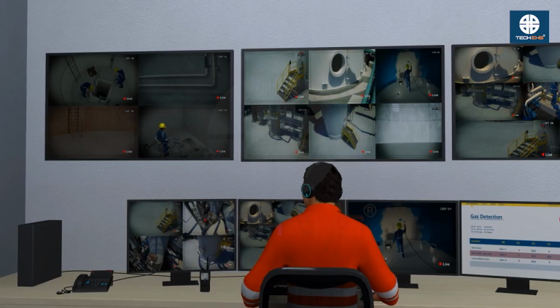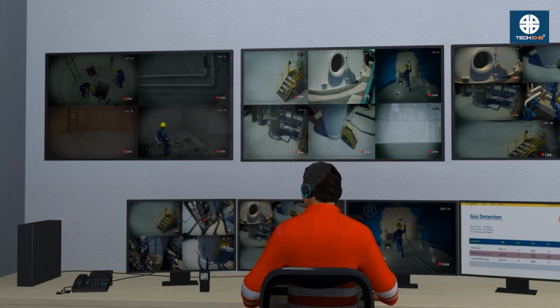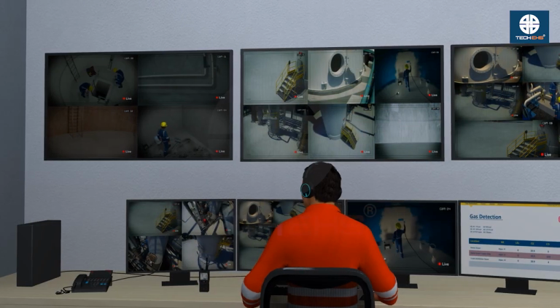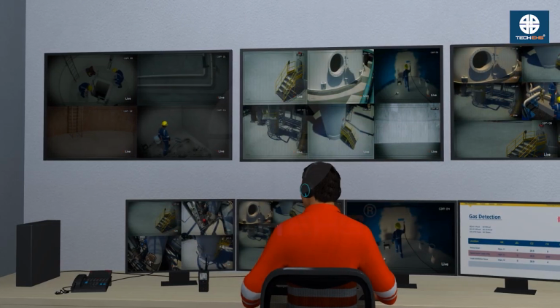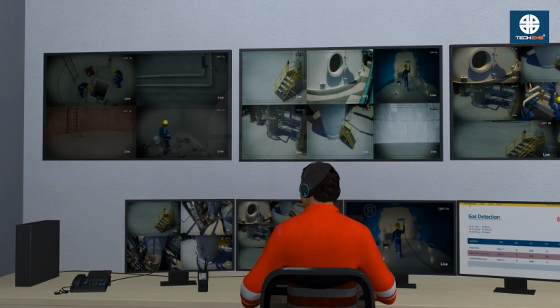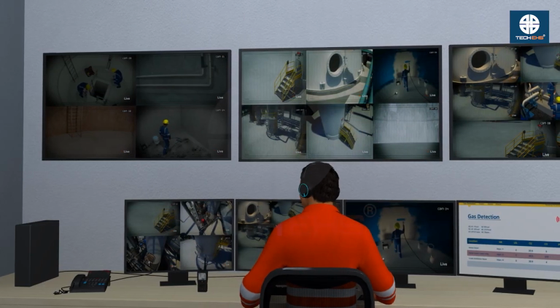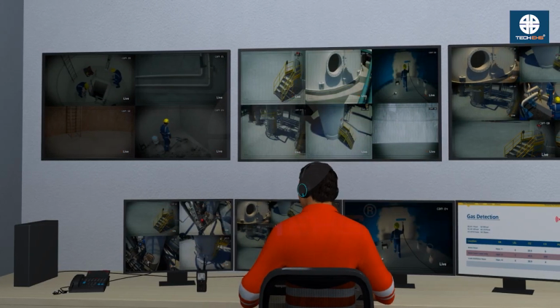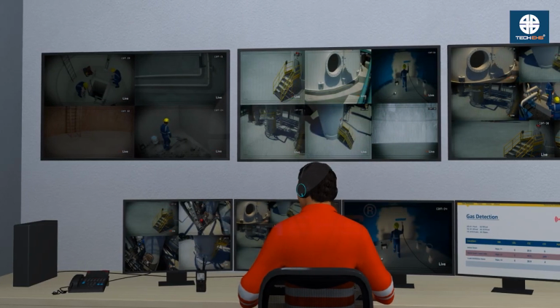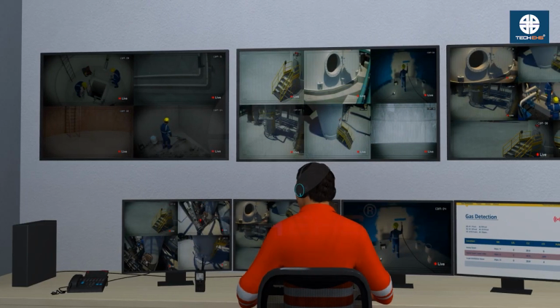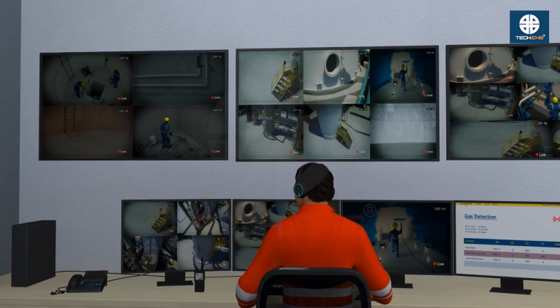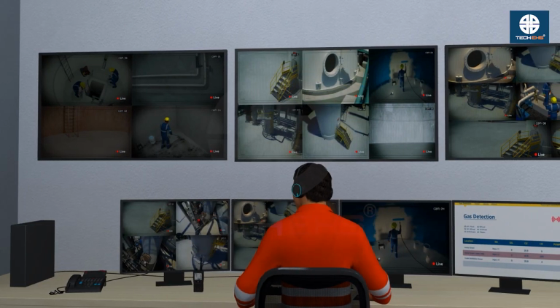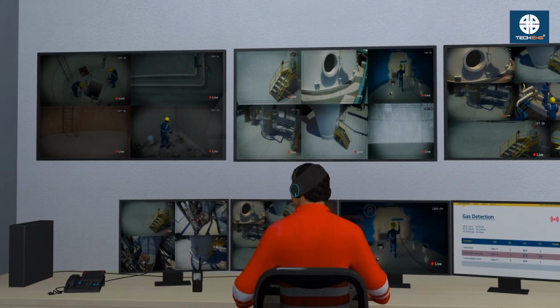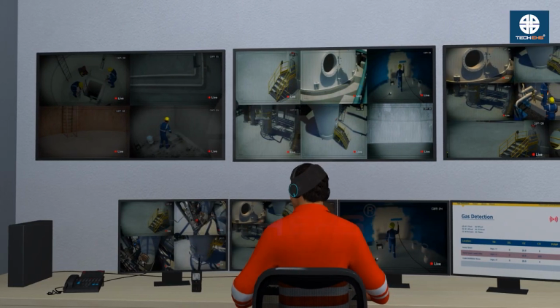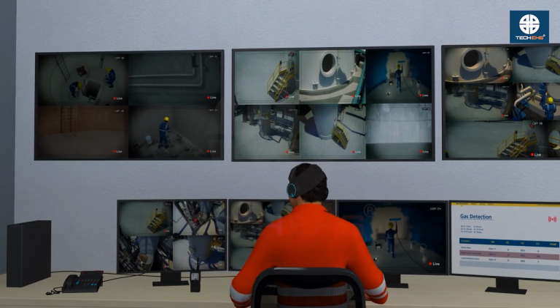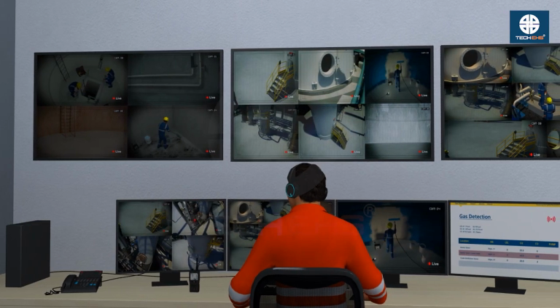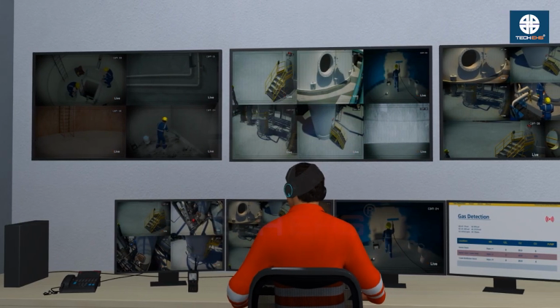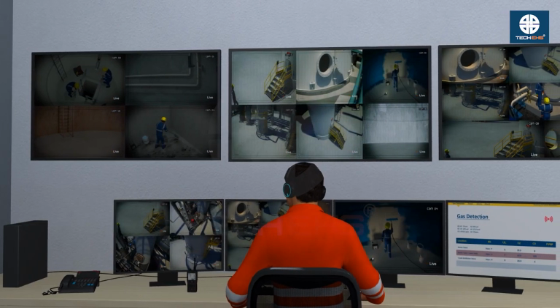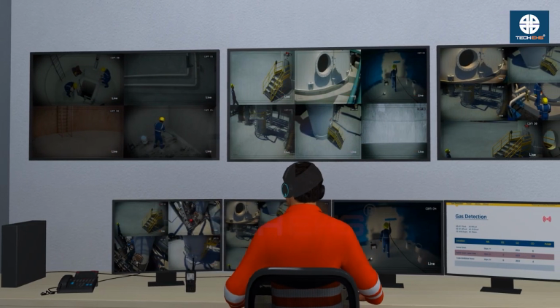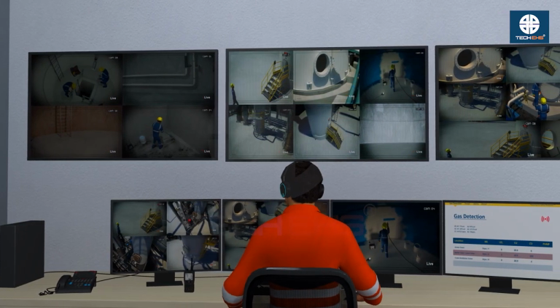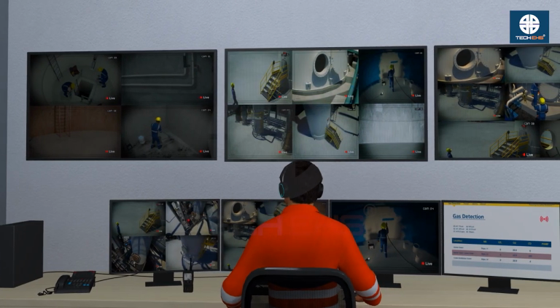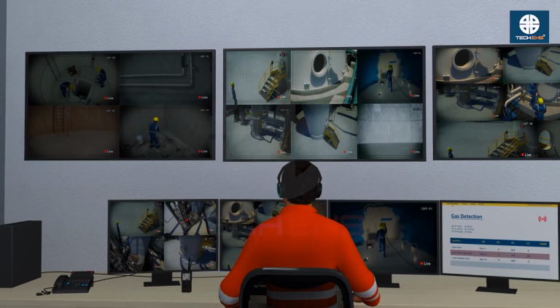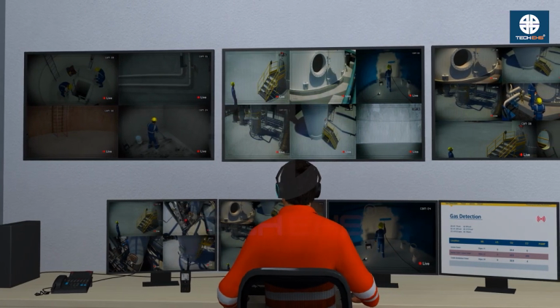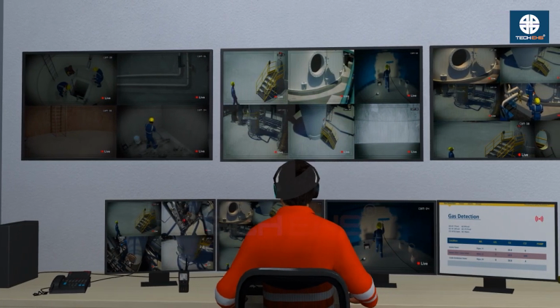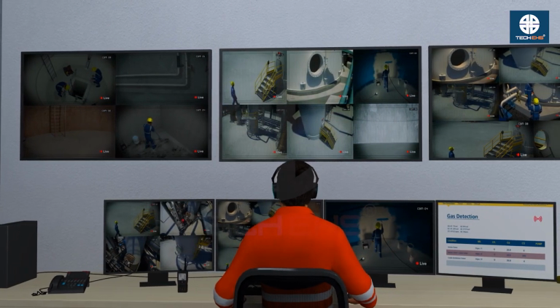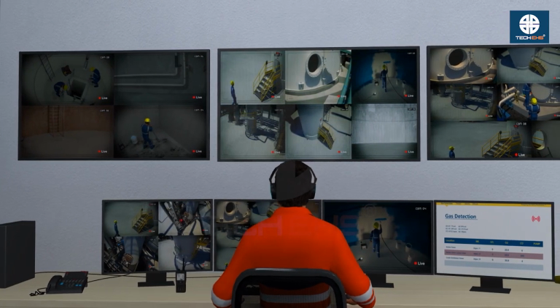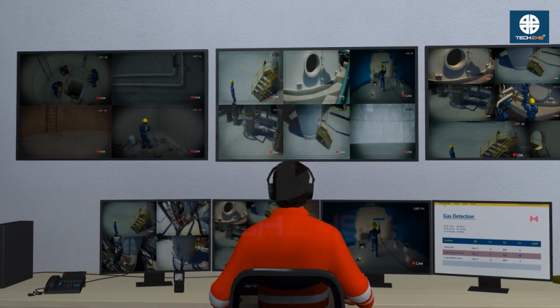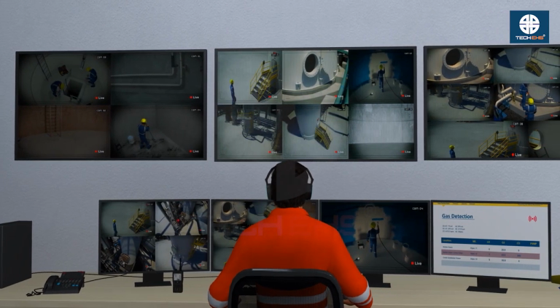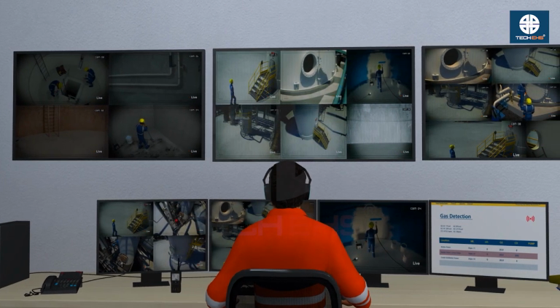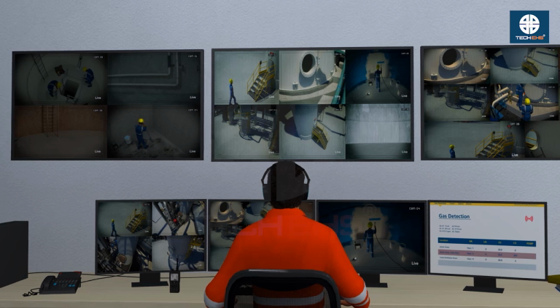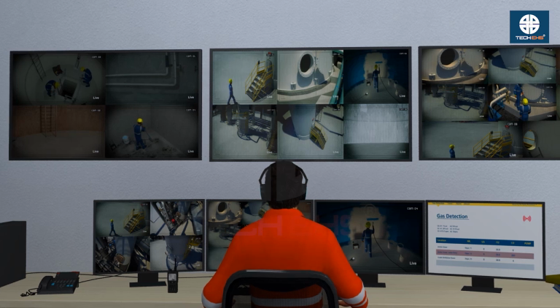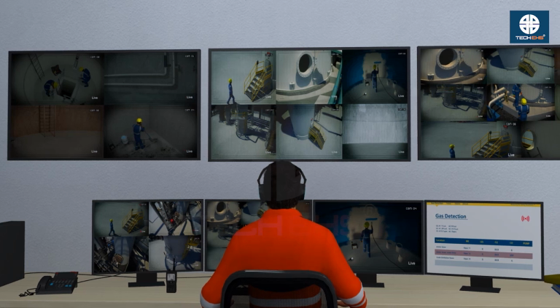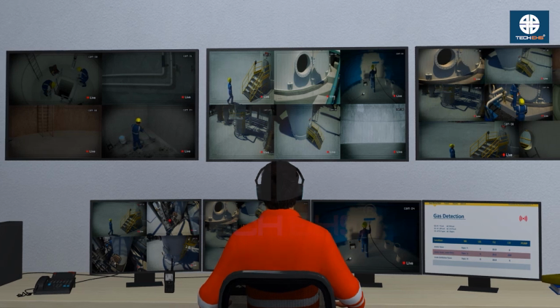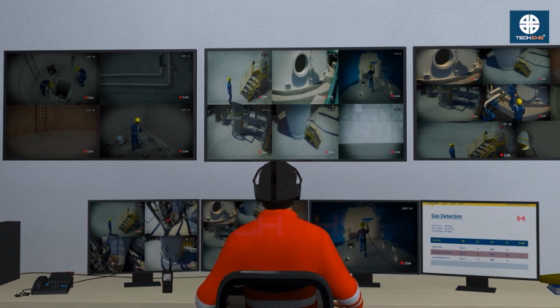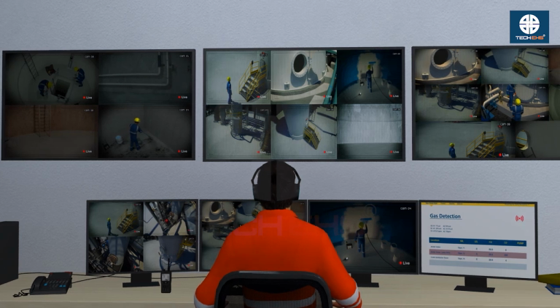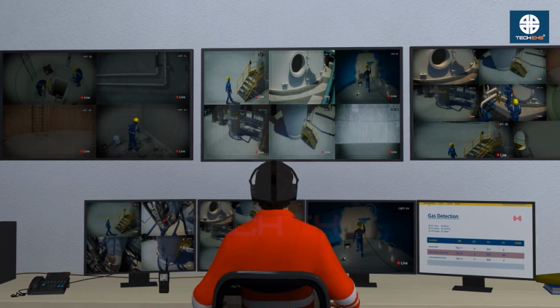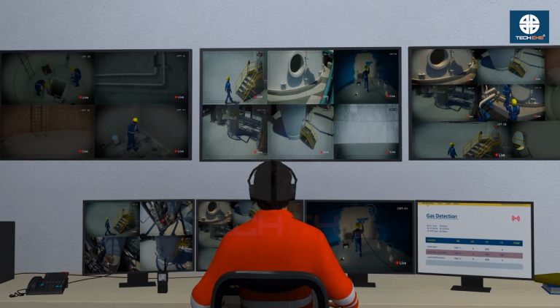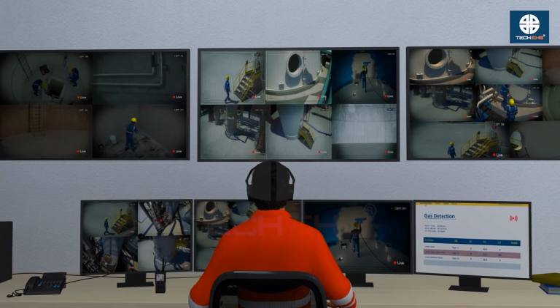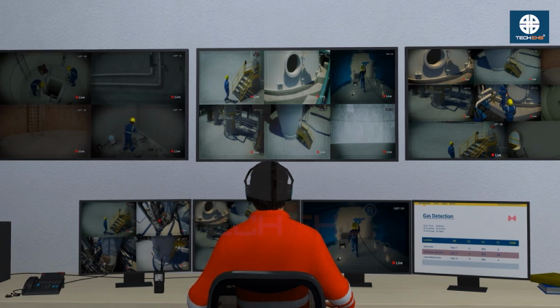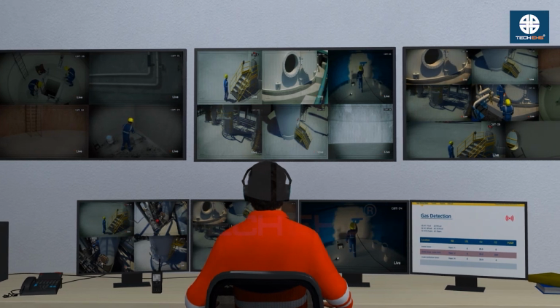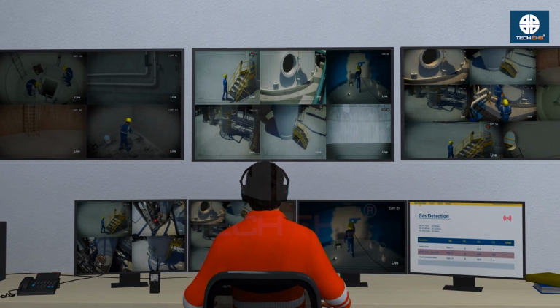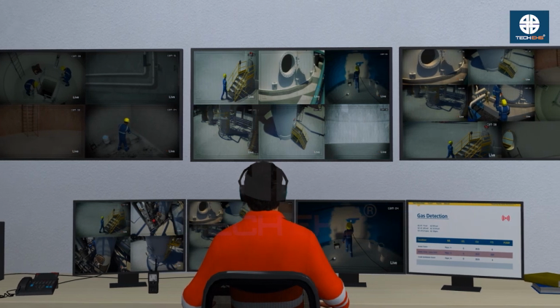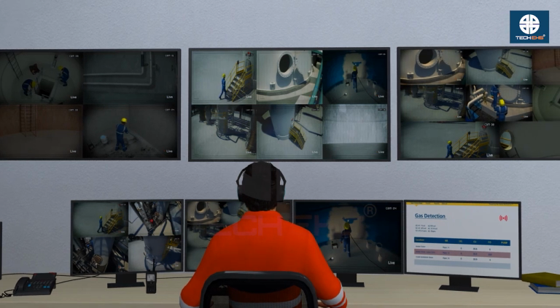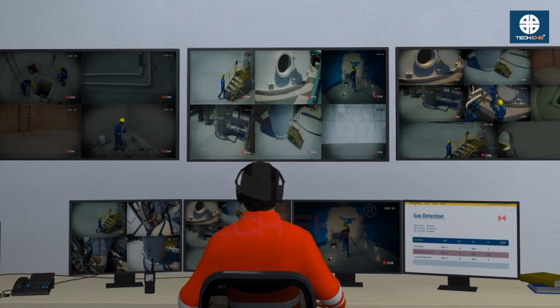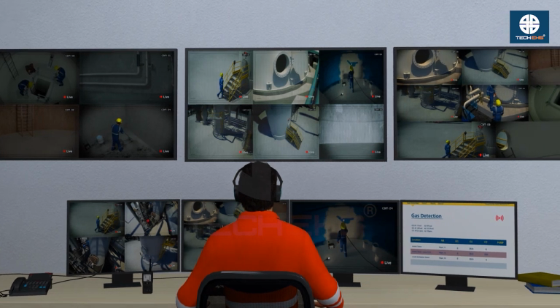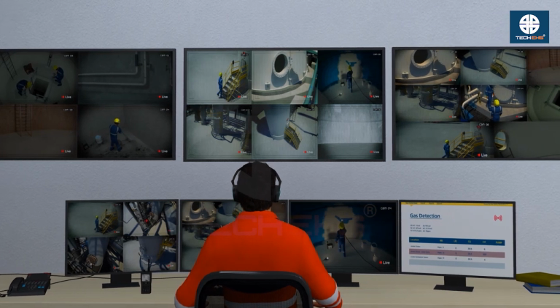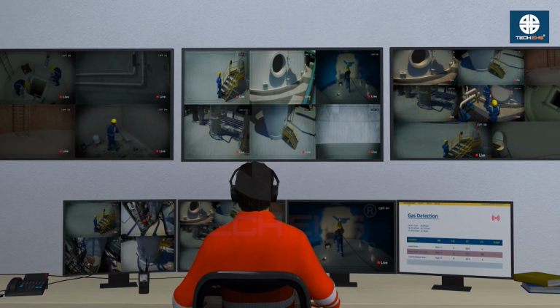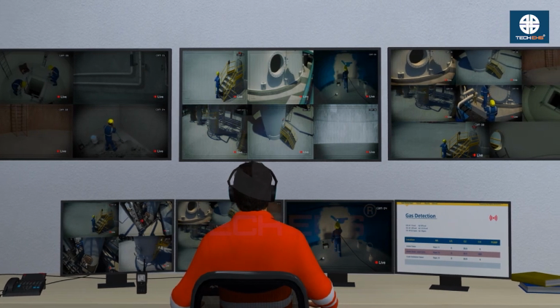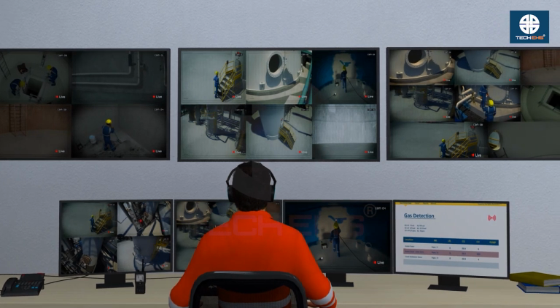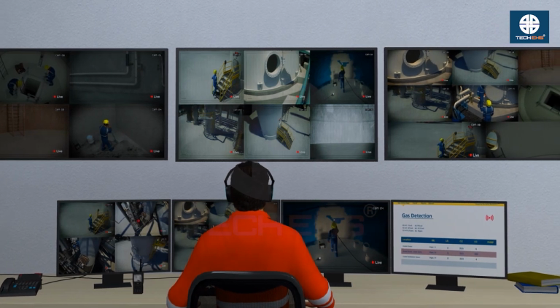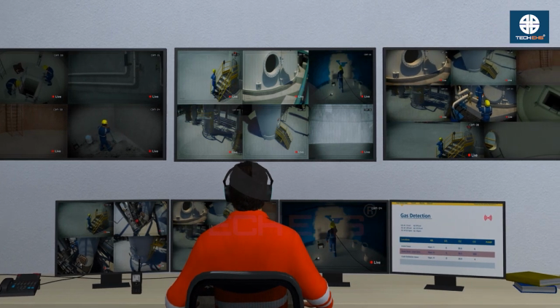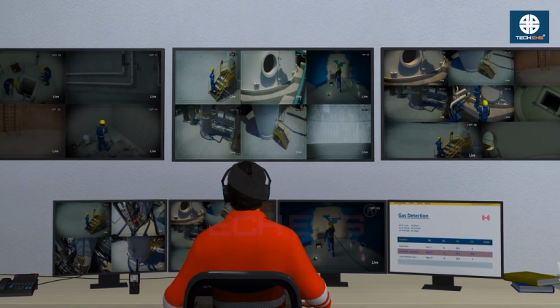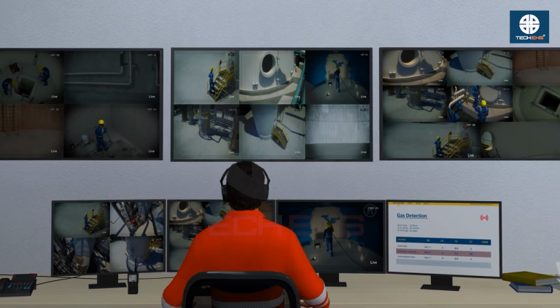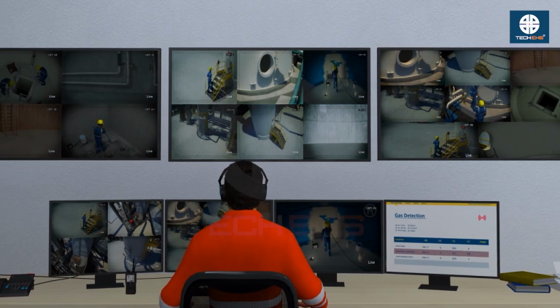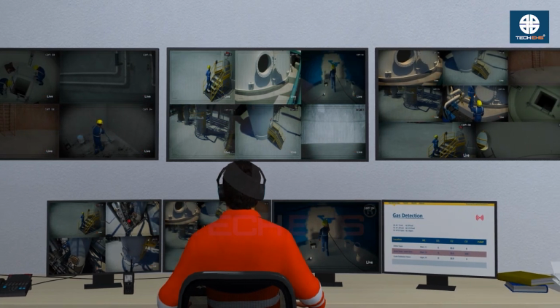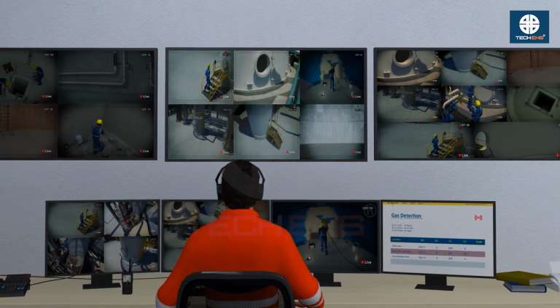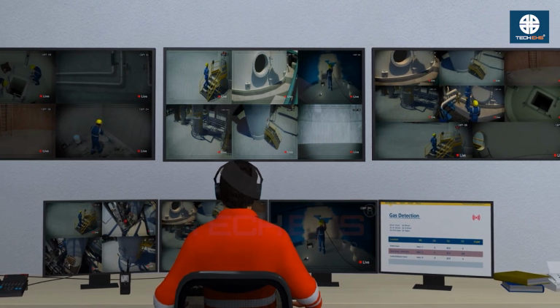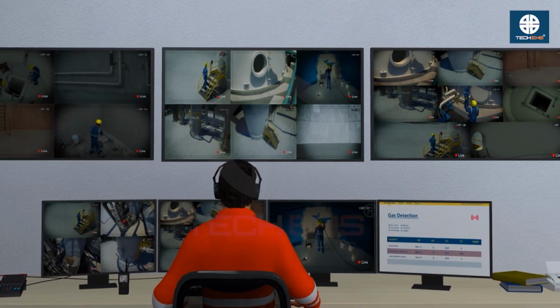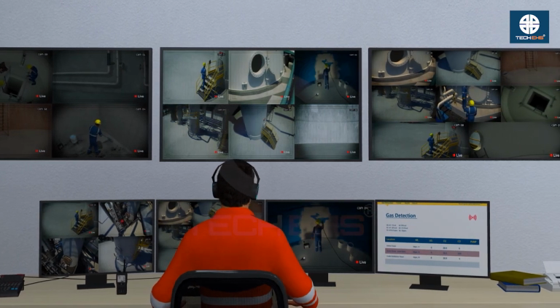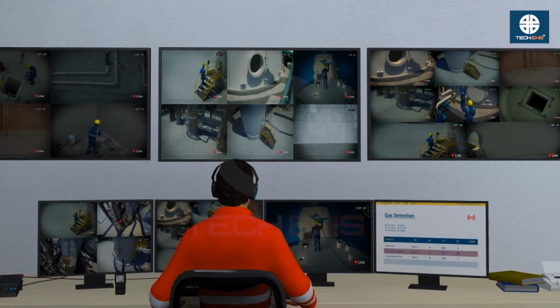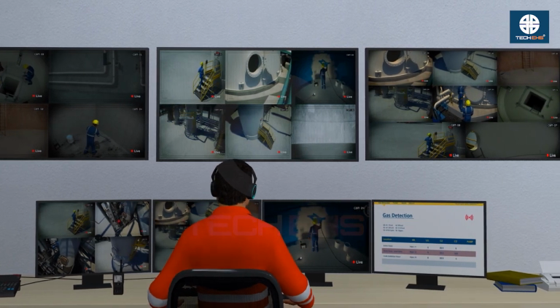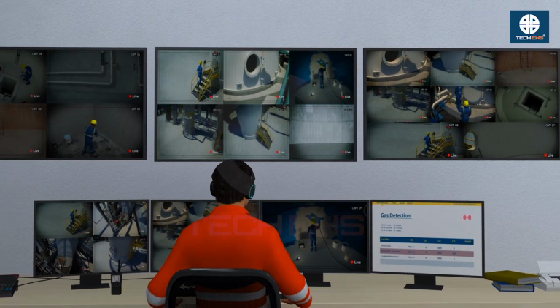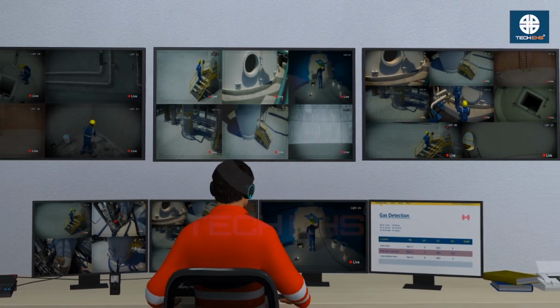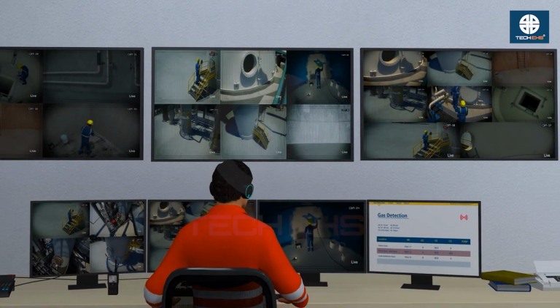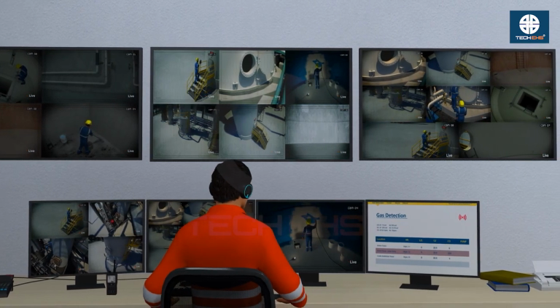Following these safety tips minimizes risks and ensures a safe working environment in confined spaces.